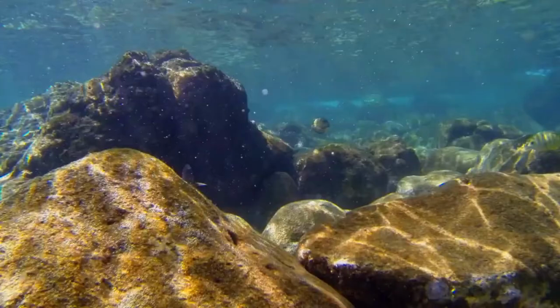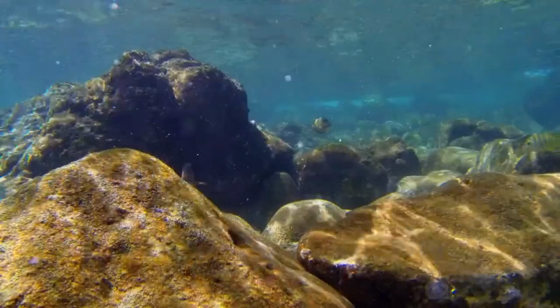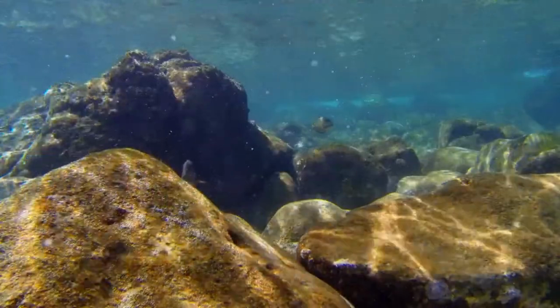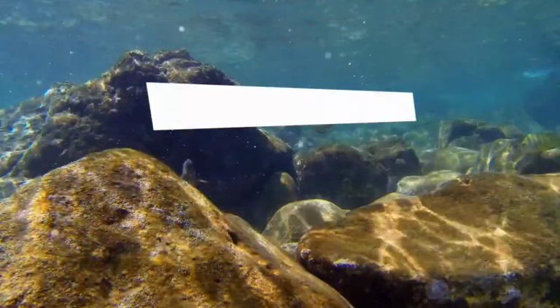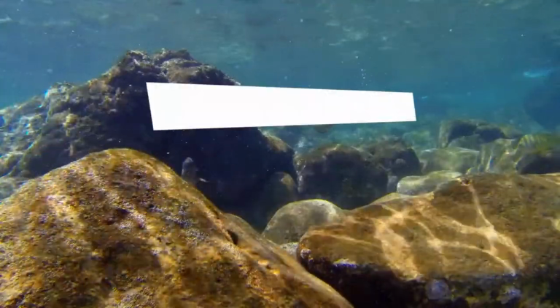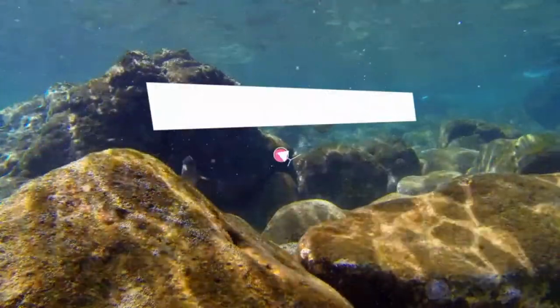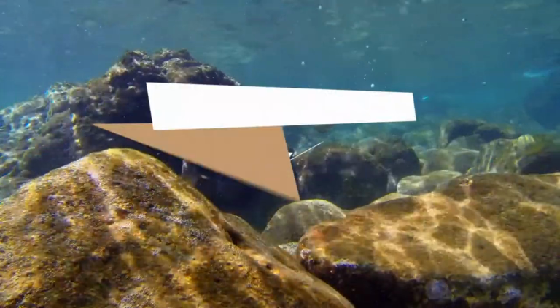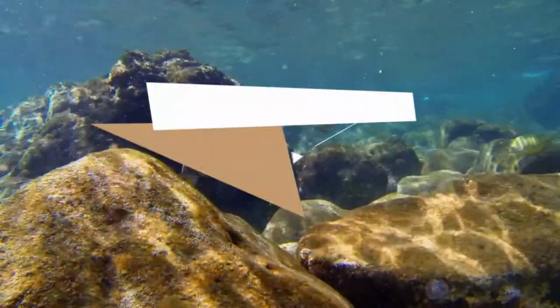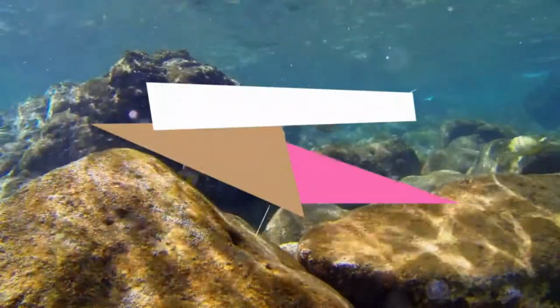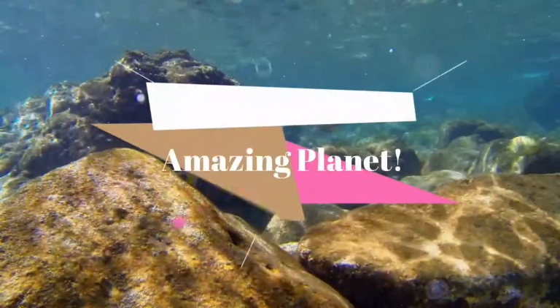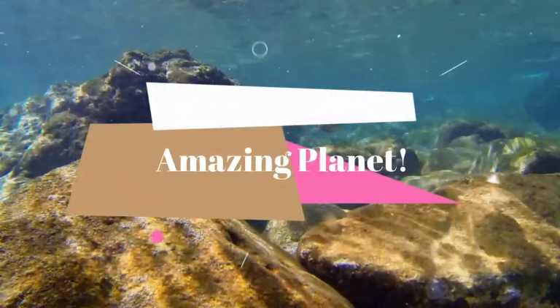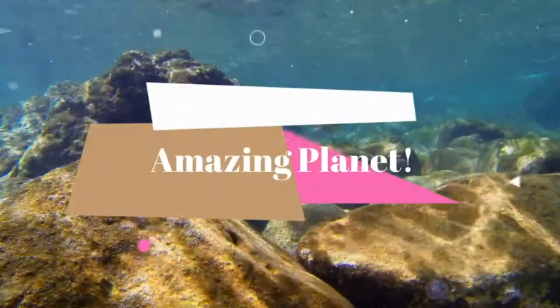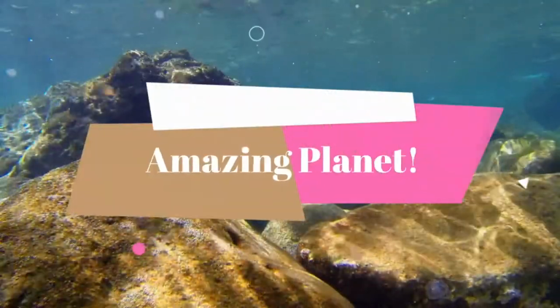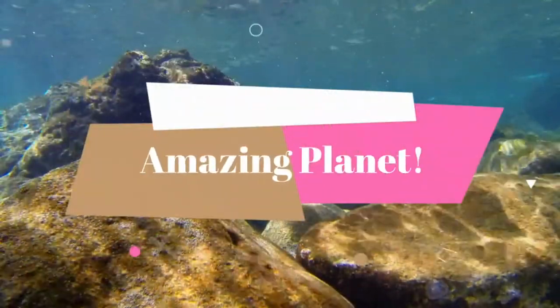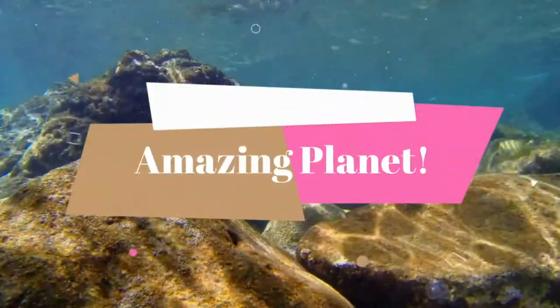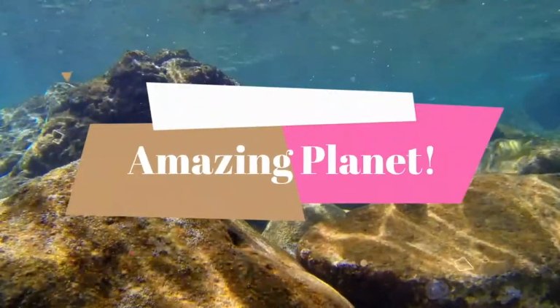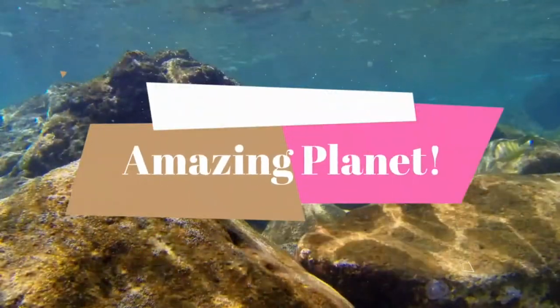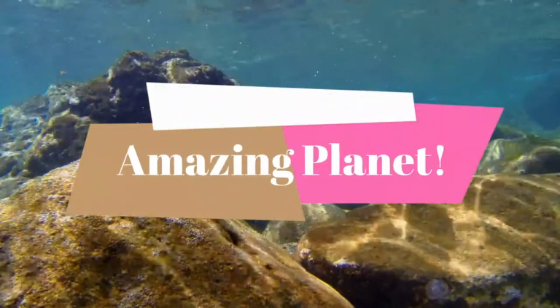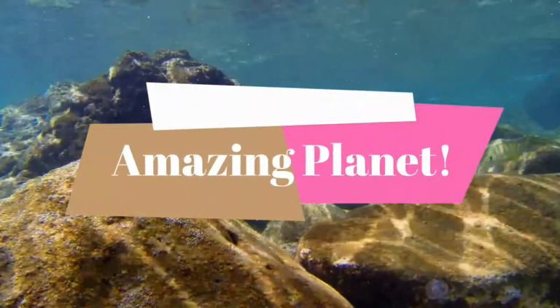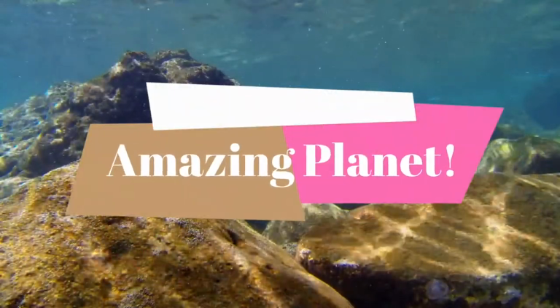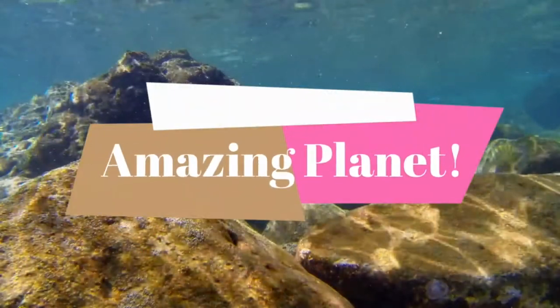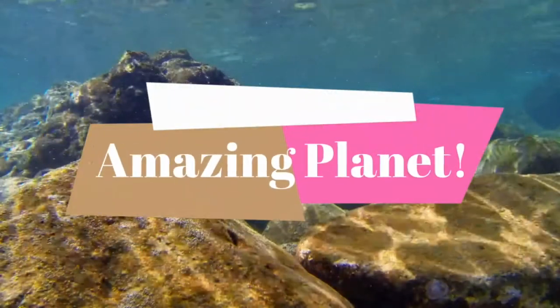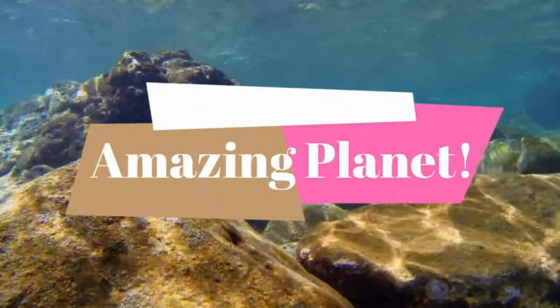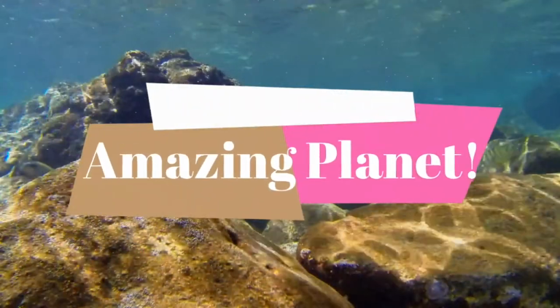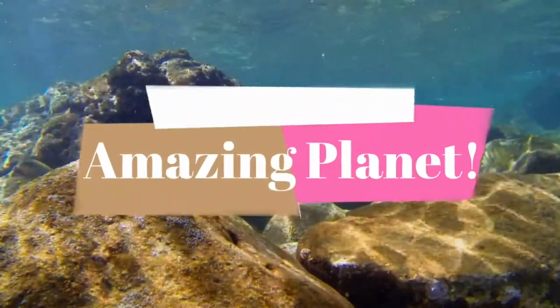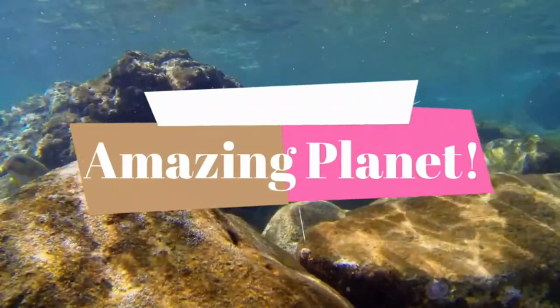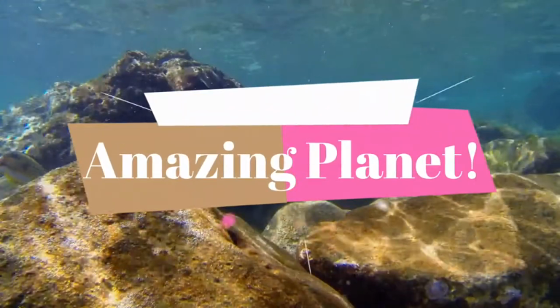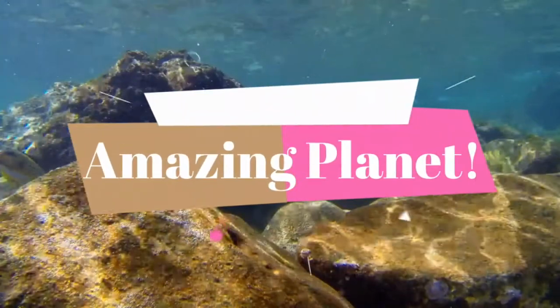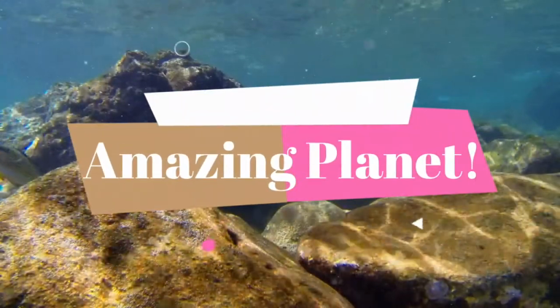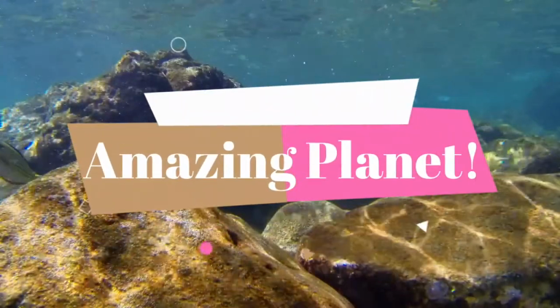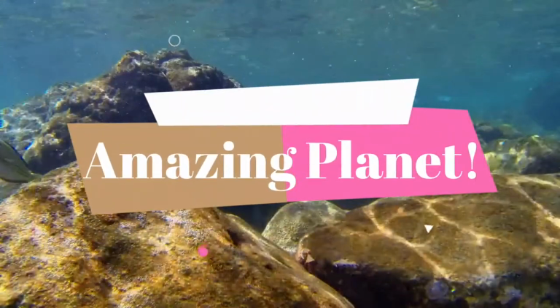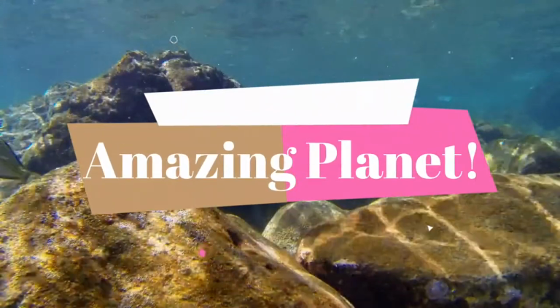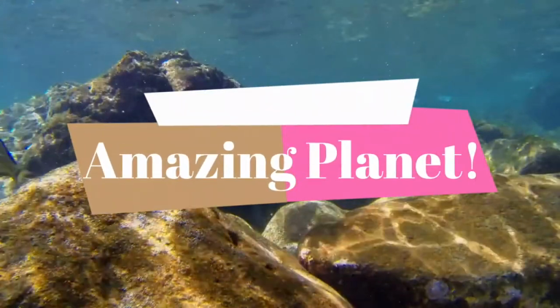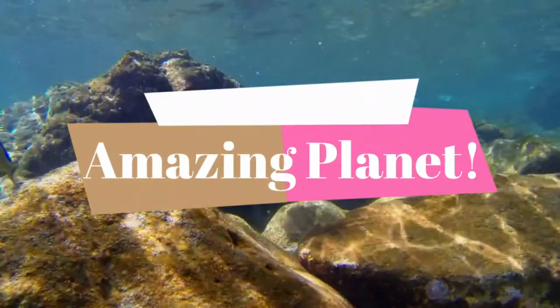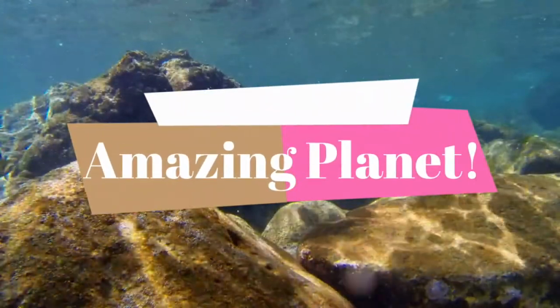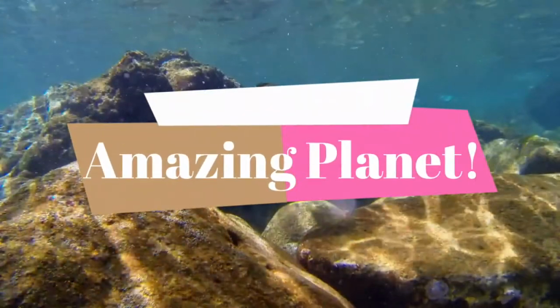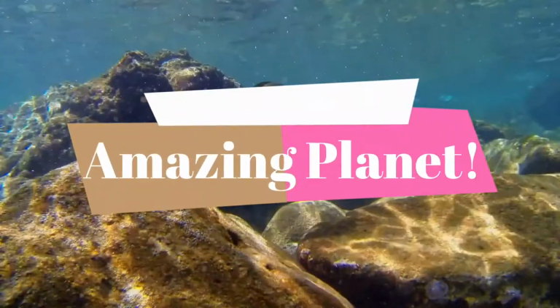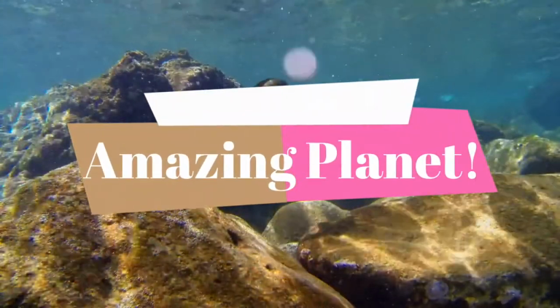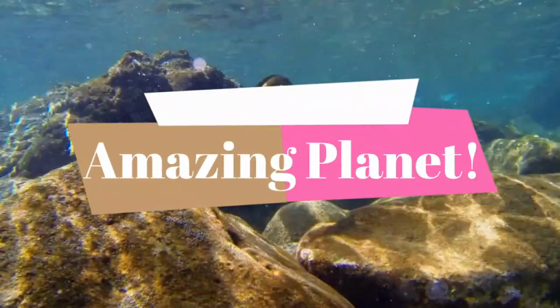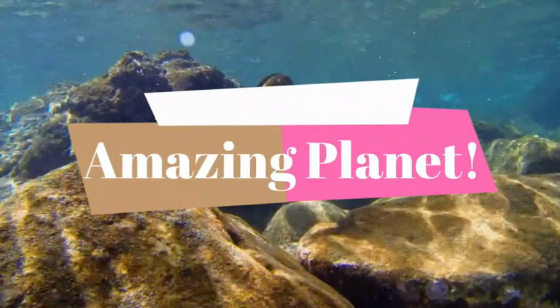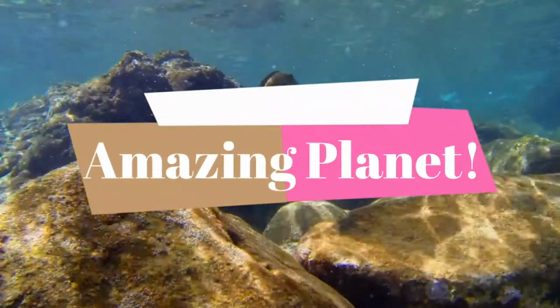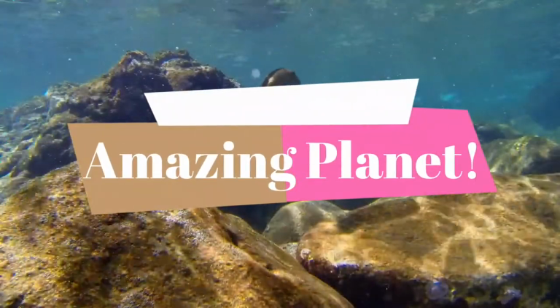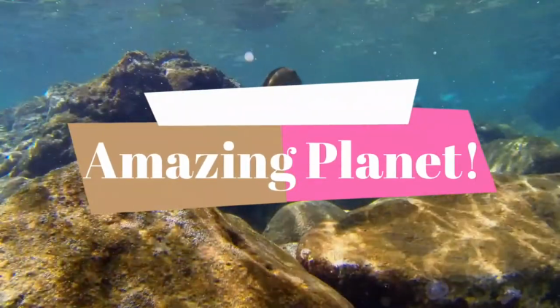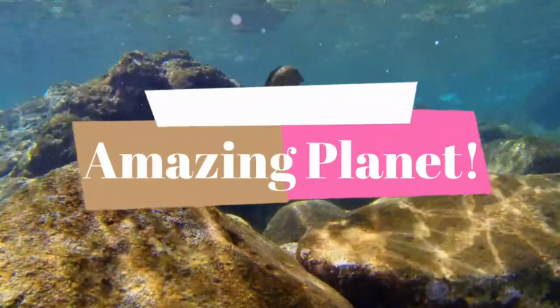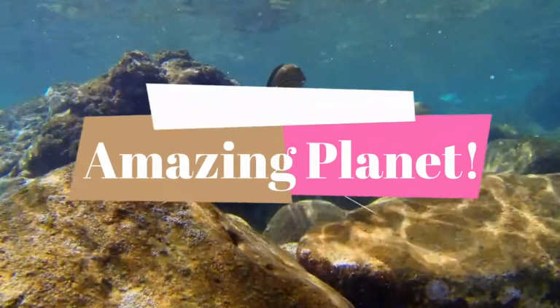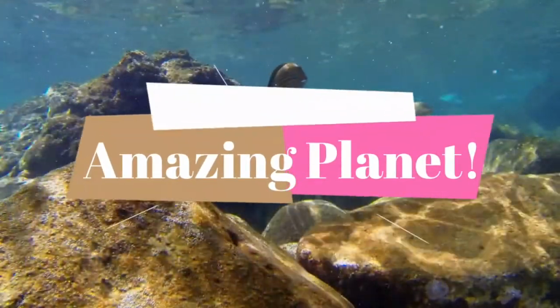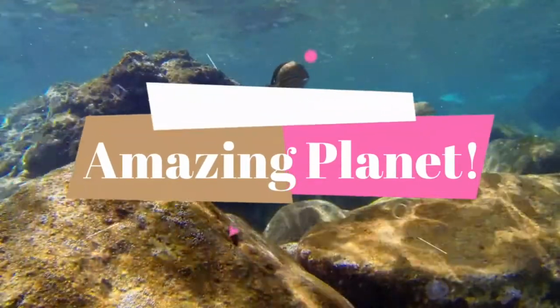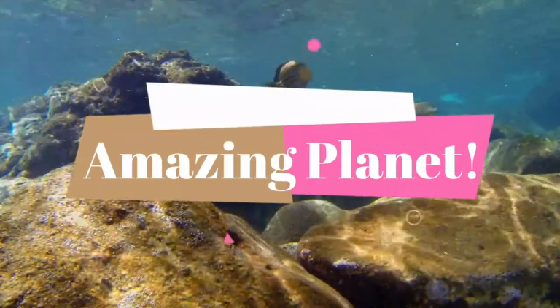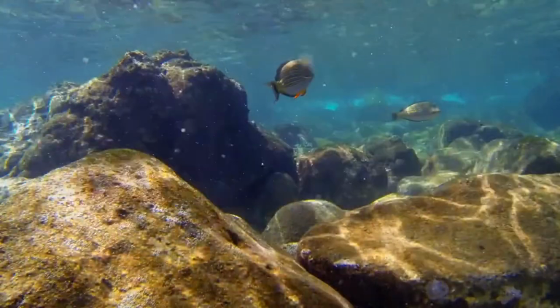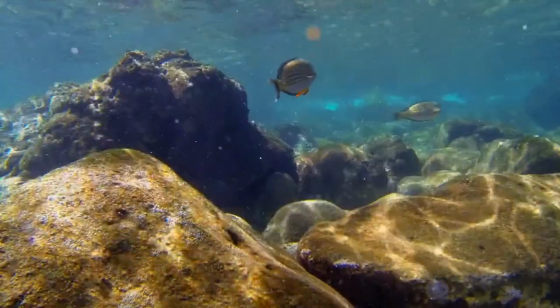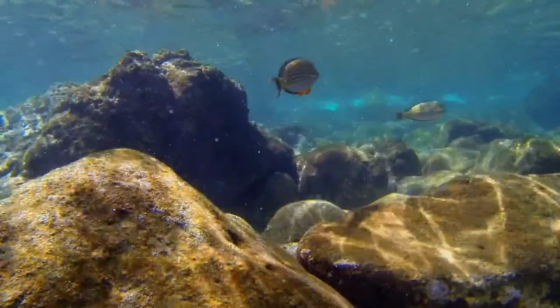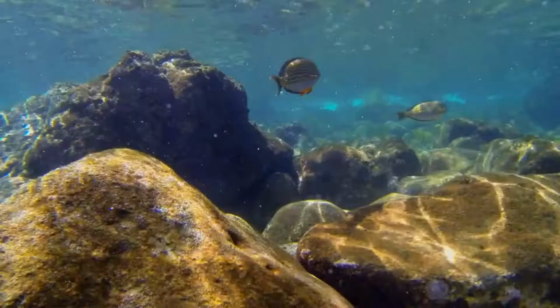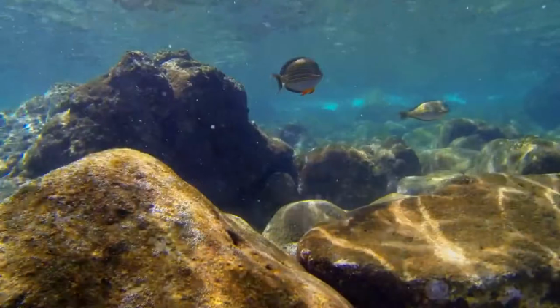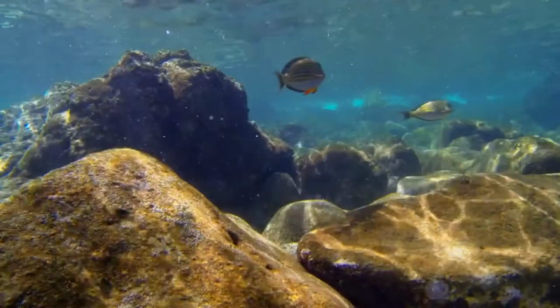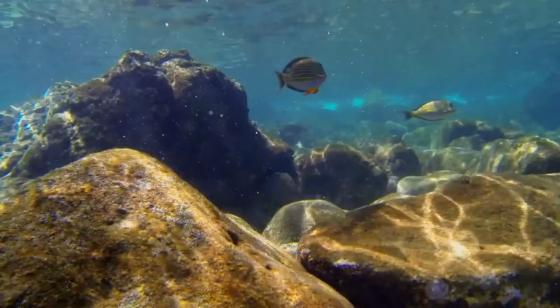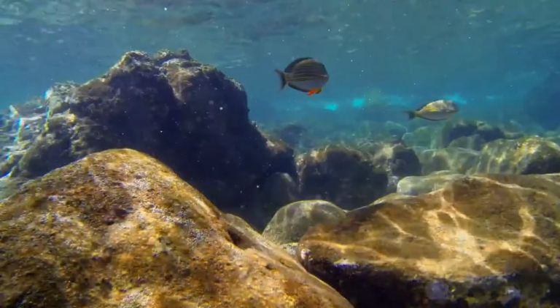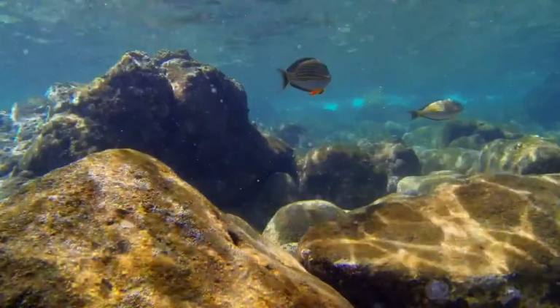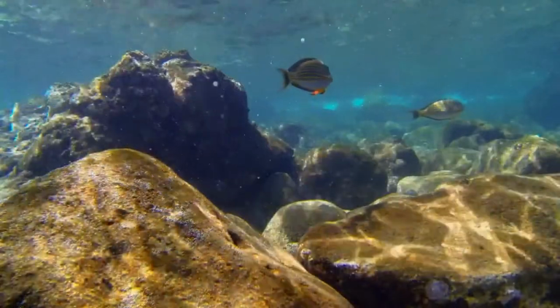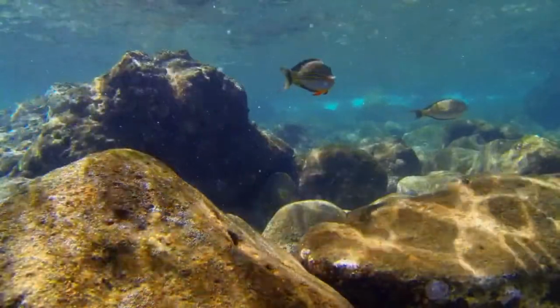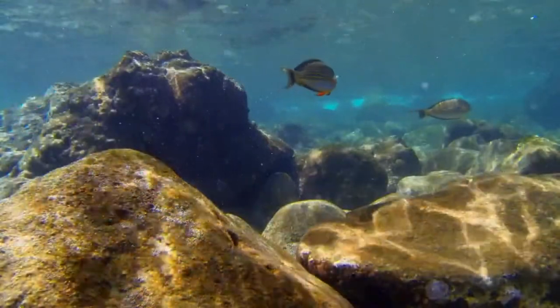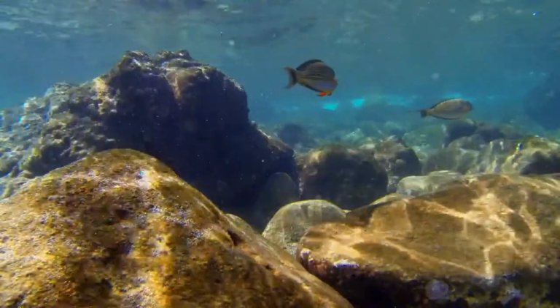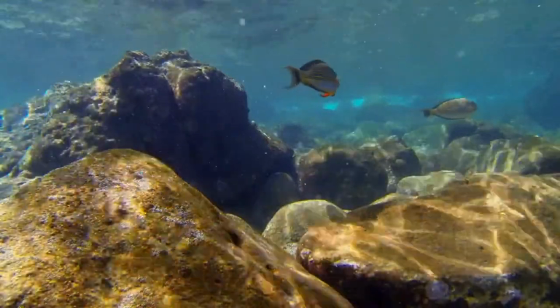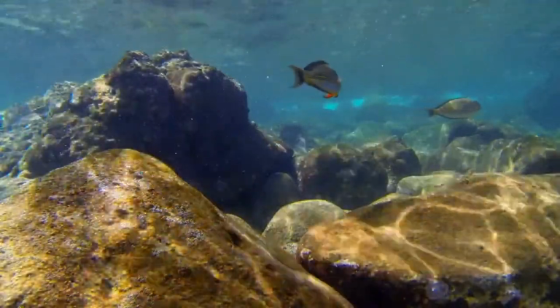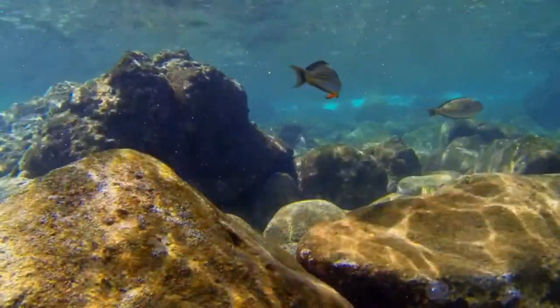Are you a person curious to know more about wildlife? We would like to know. Let's begin our journey.